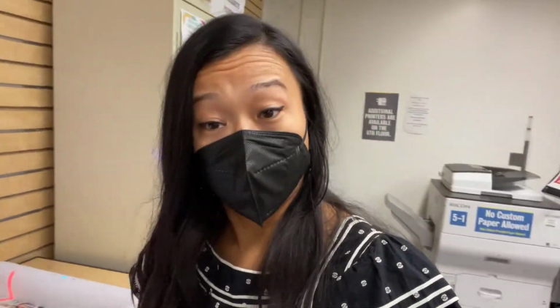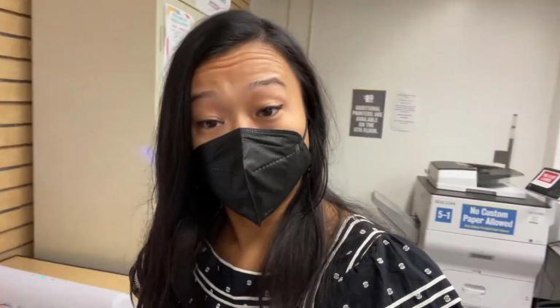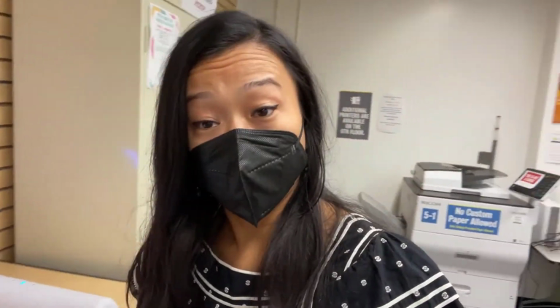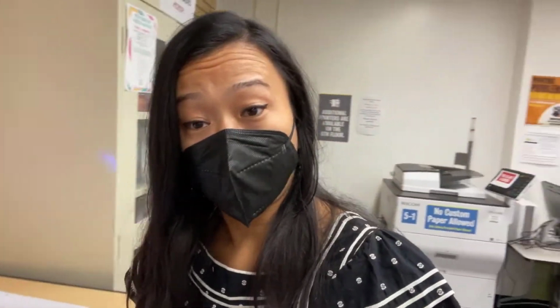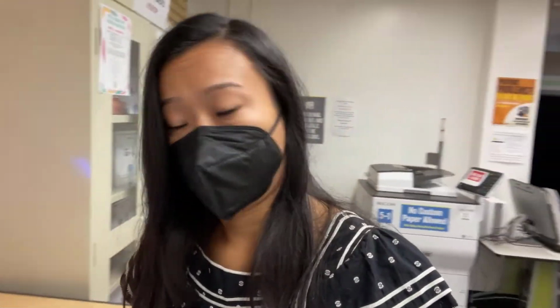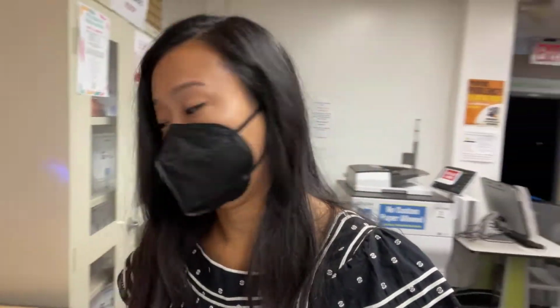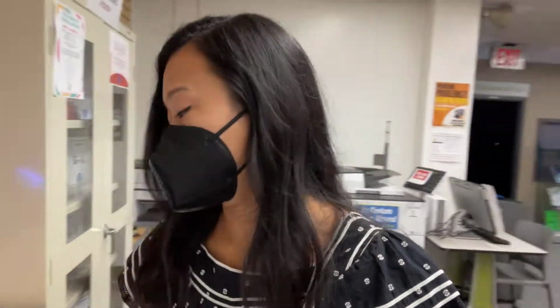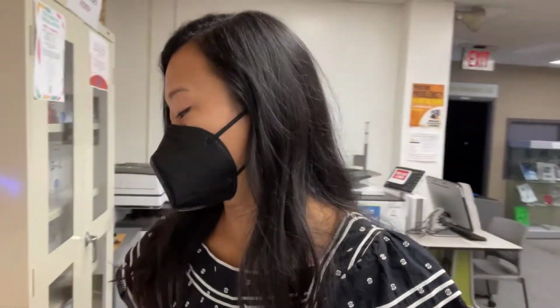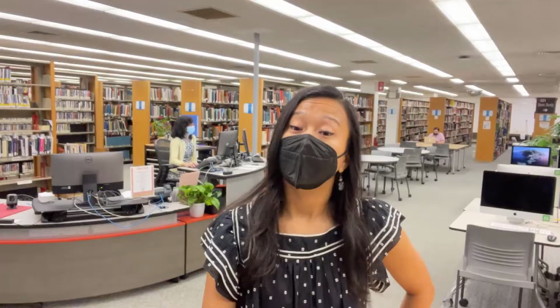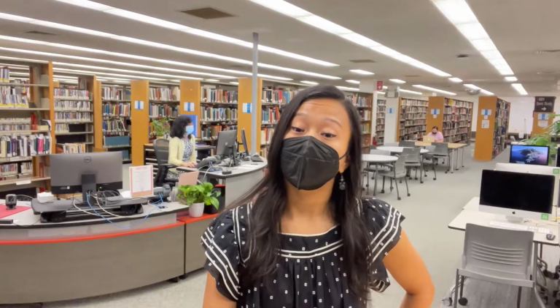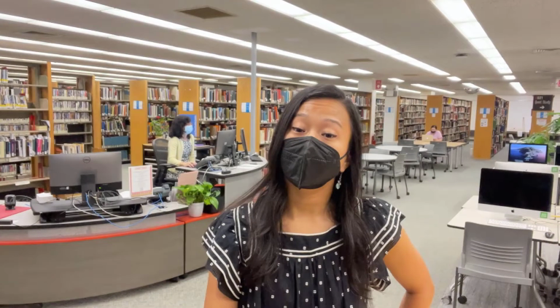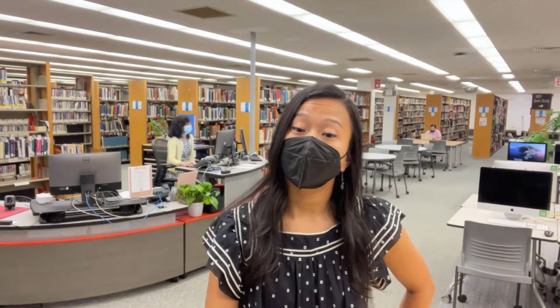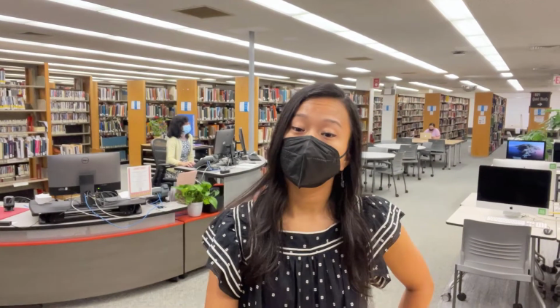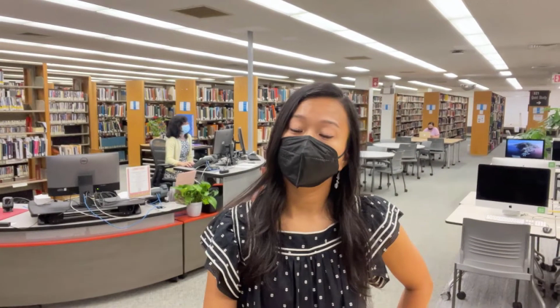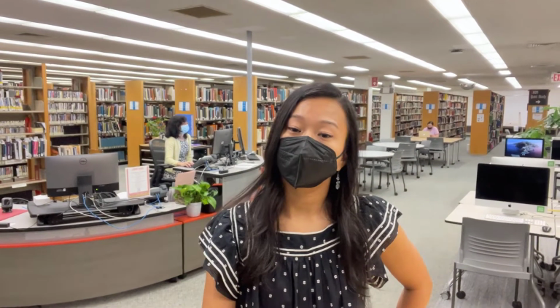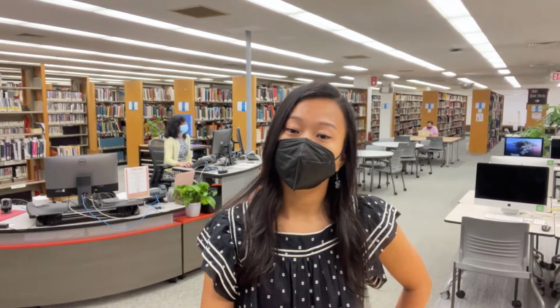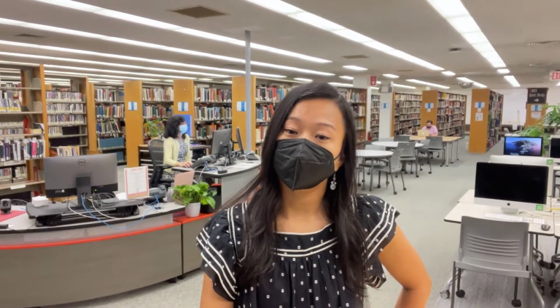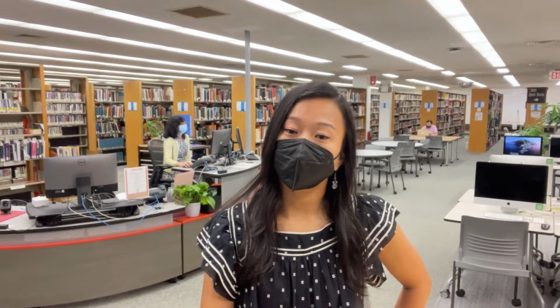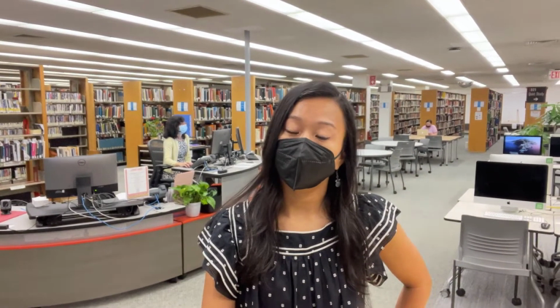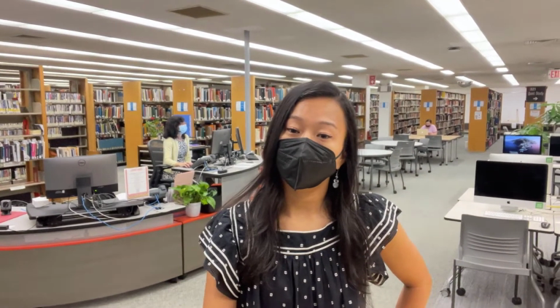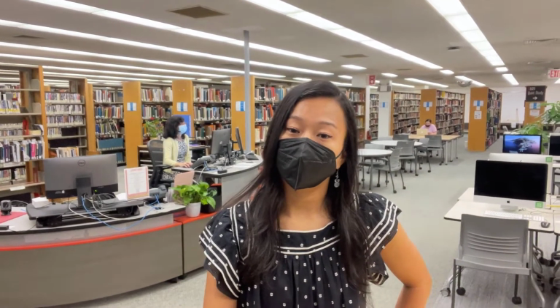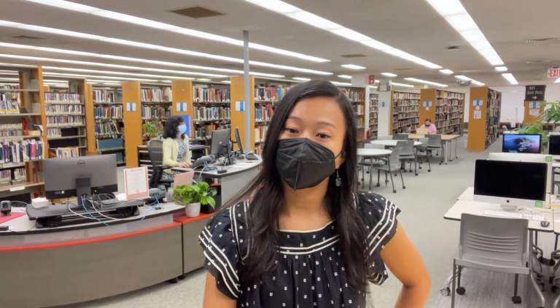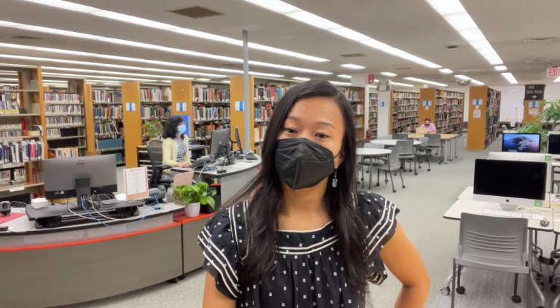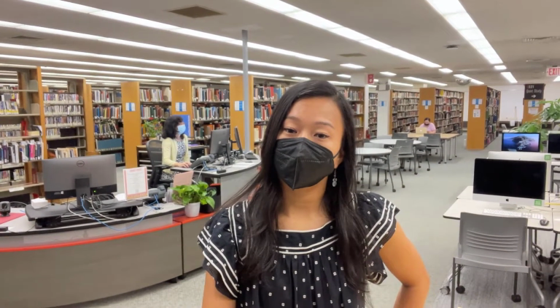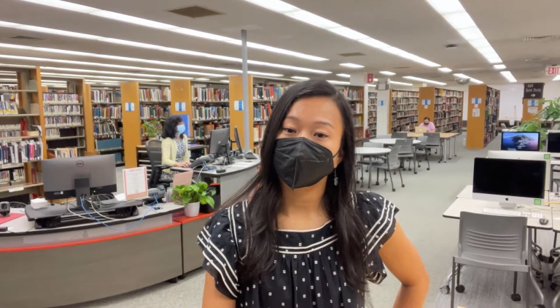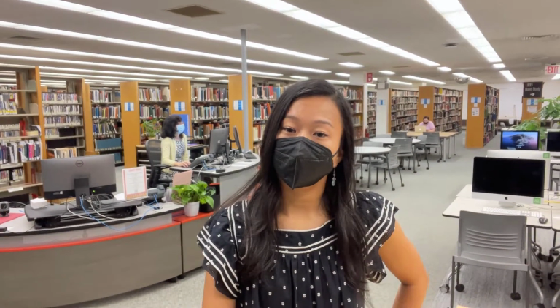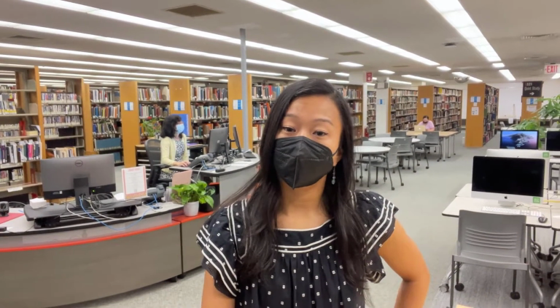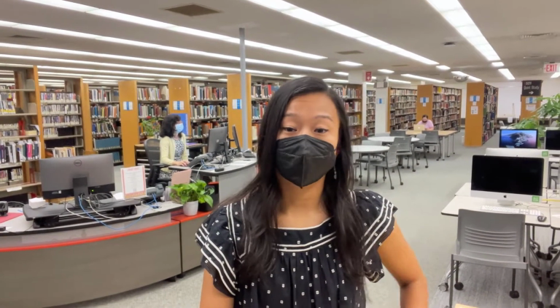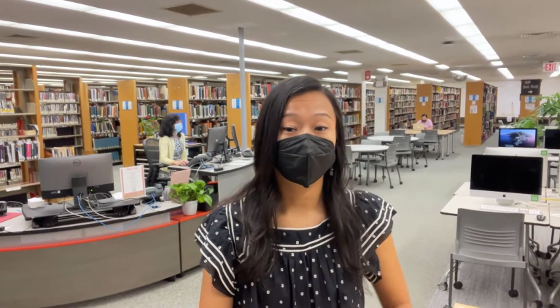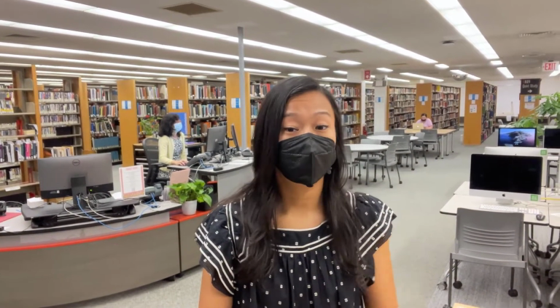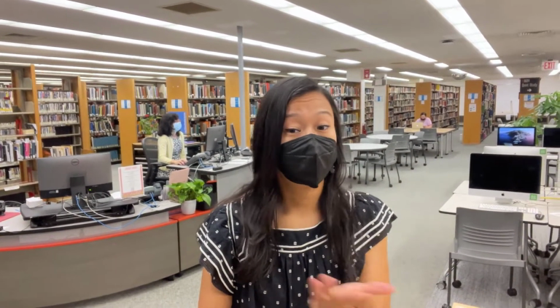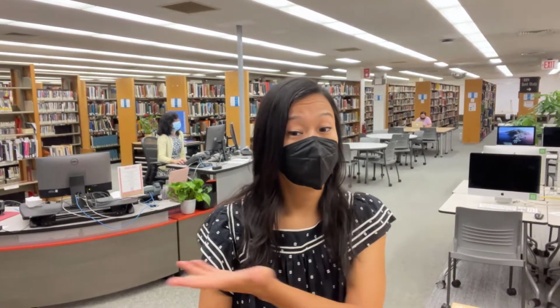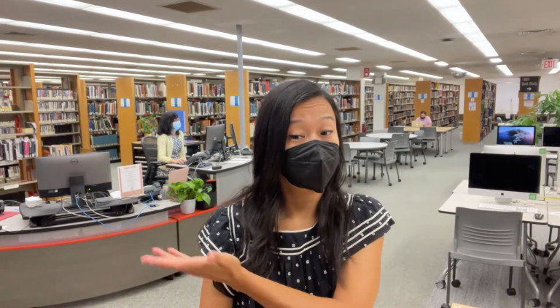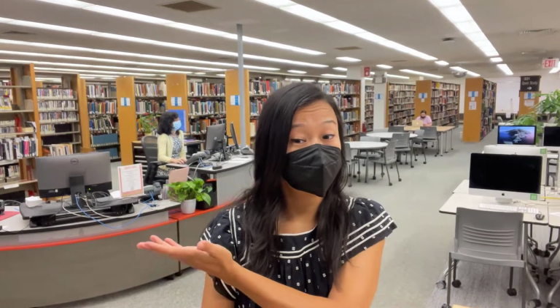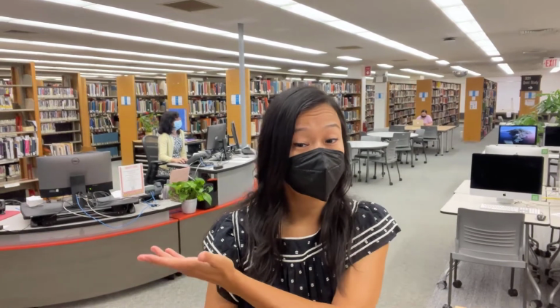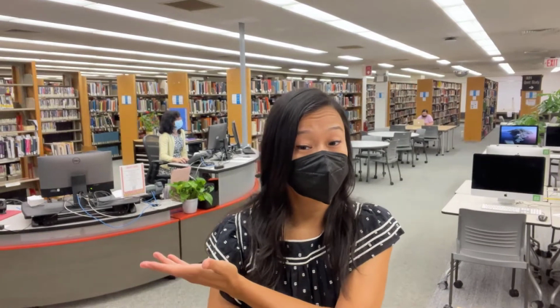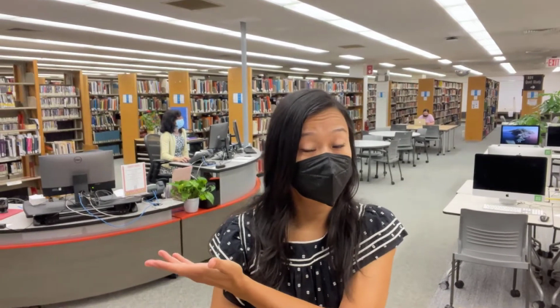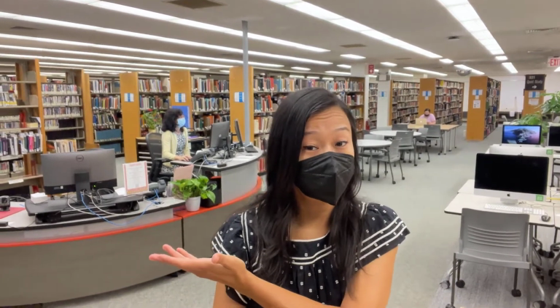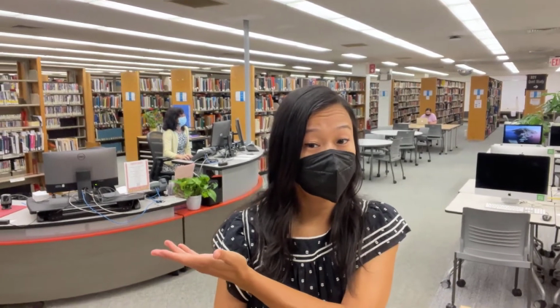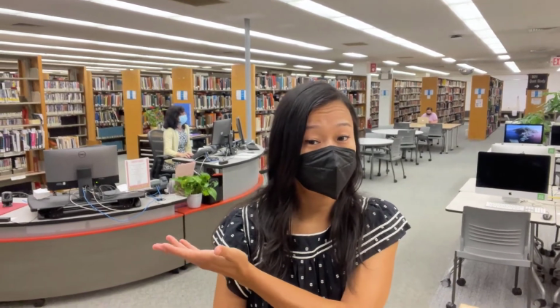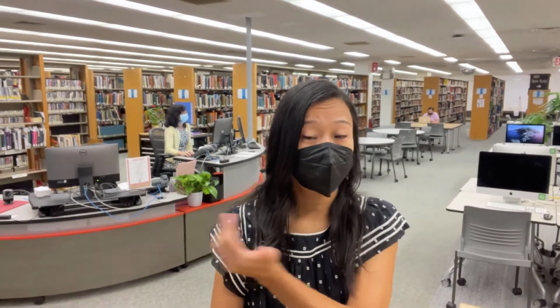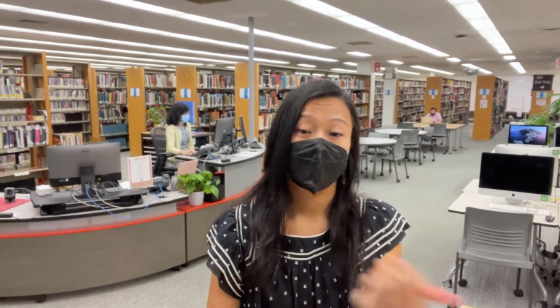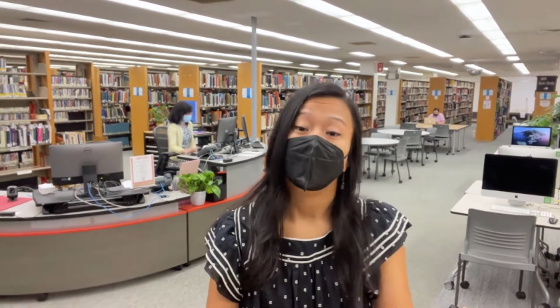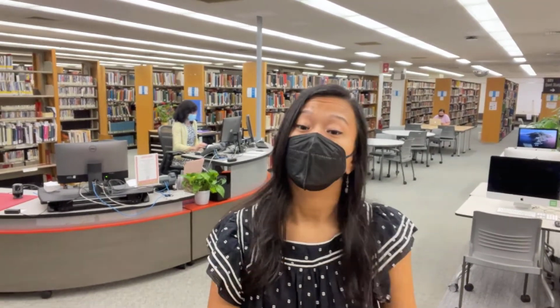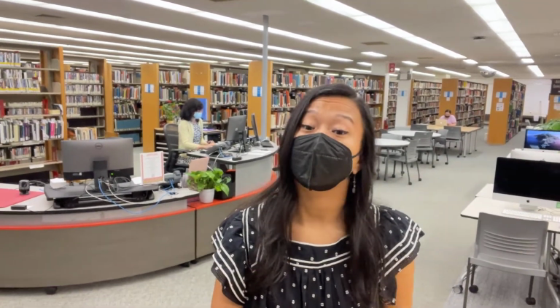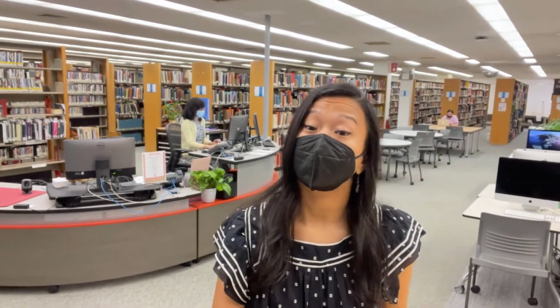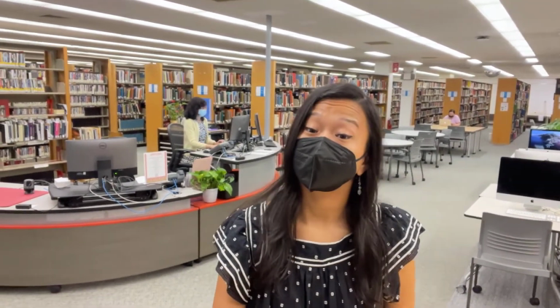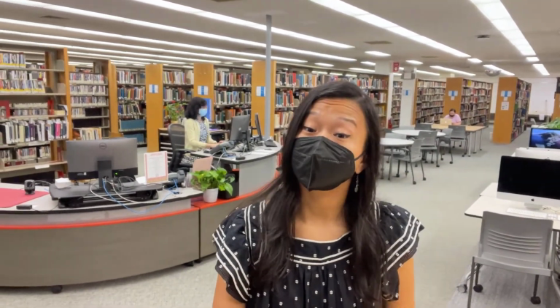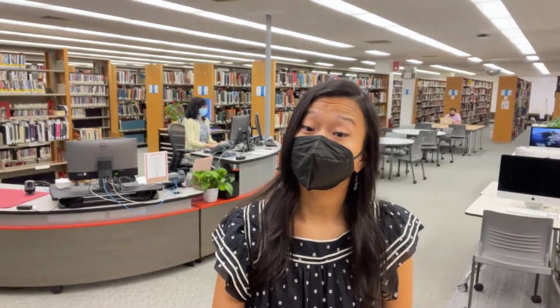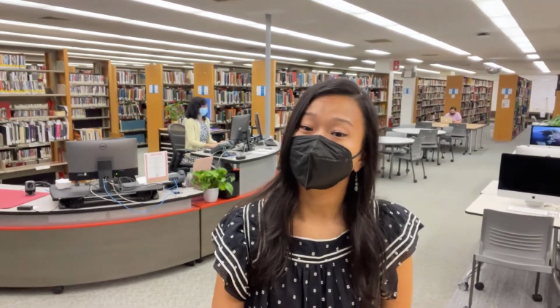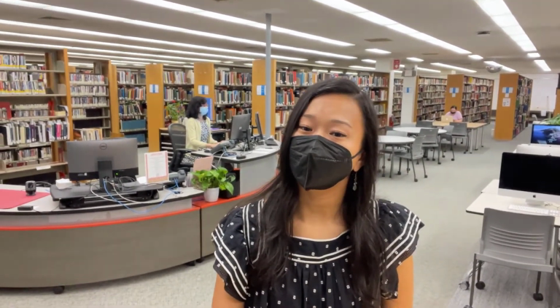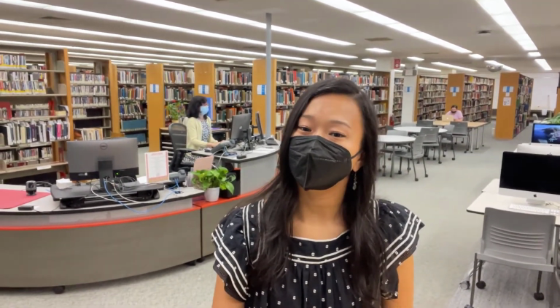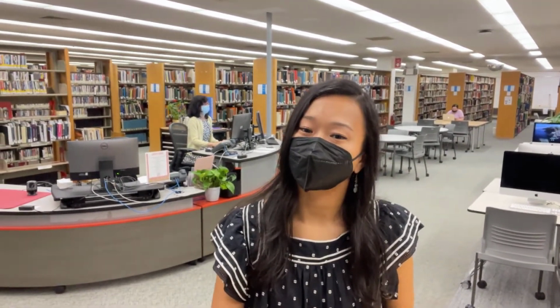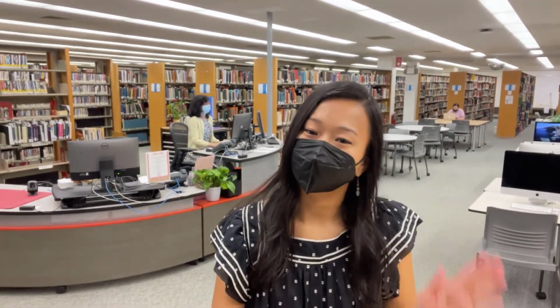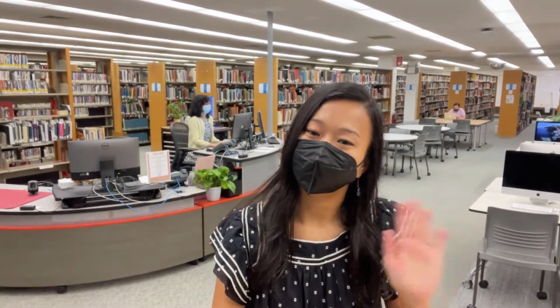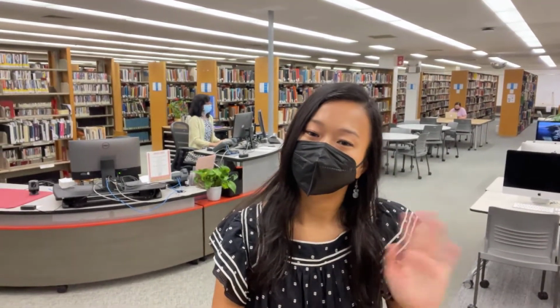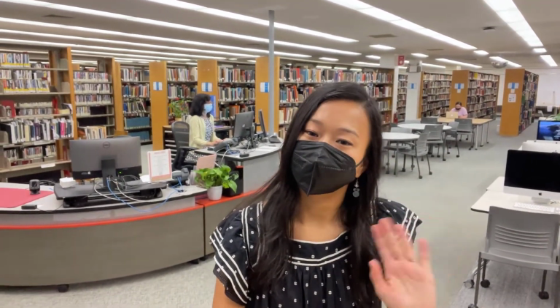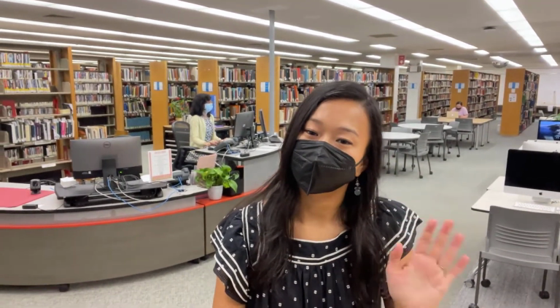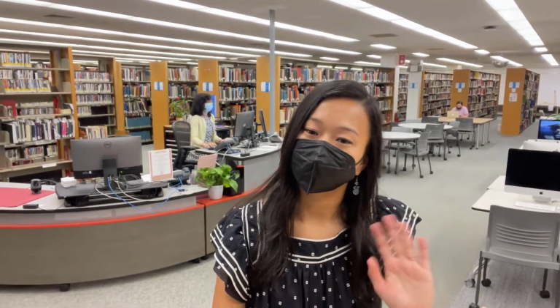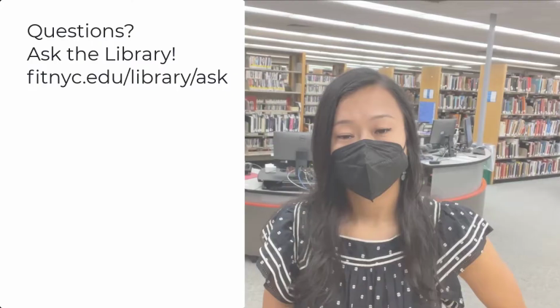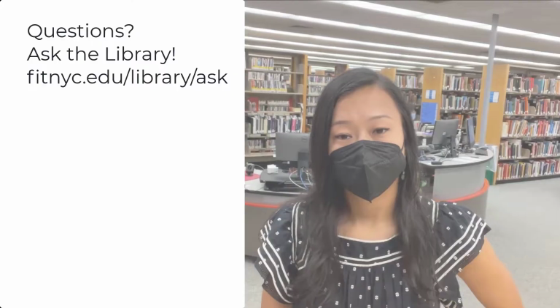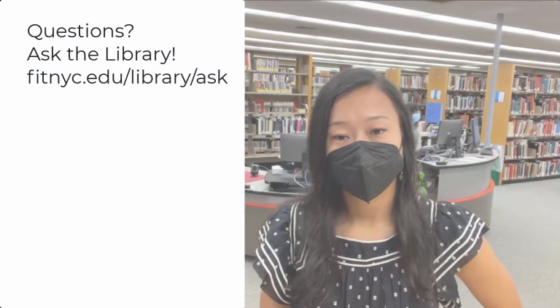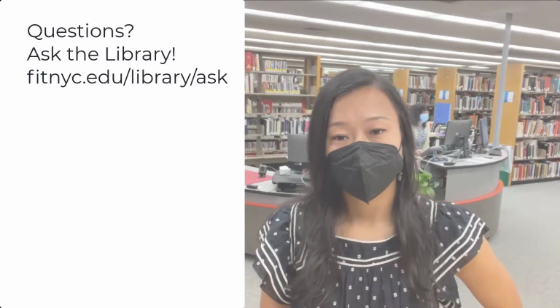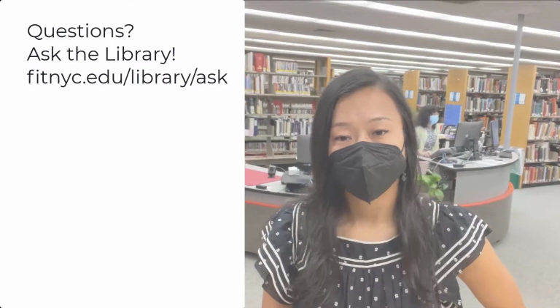And that's it — you're good to go. Thanks for coming with me on this tour of the new library services desk. We hope to see you soon!